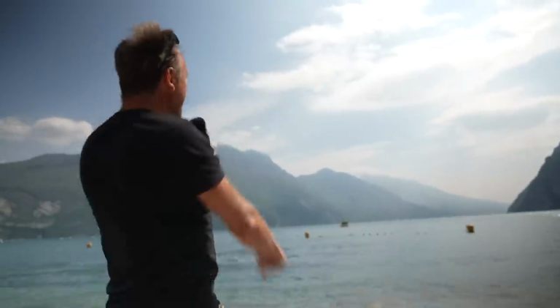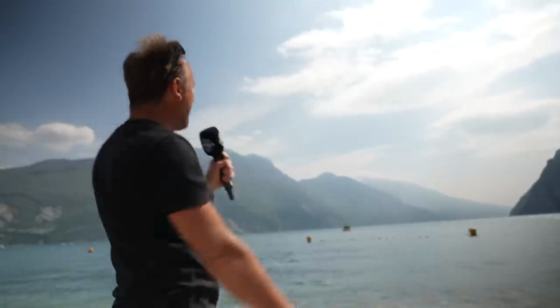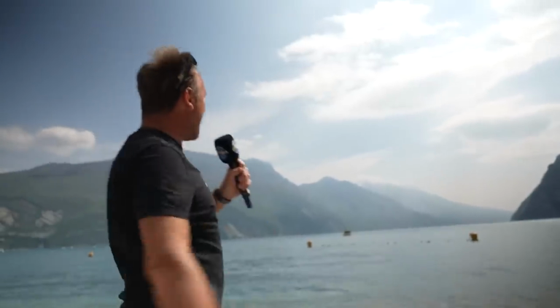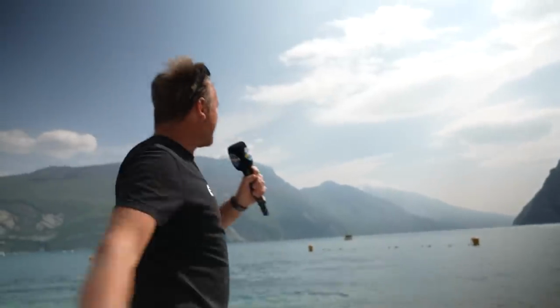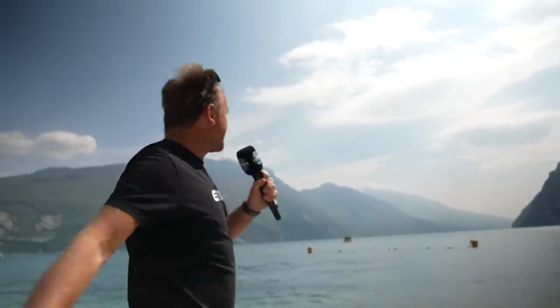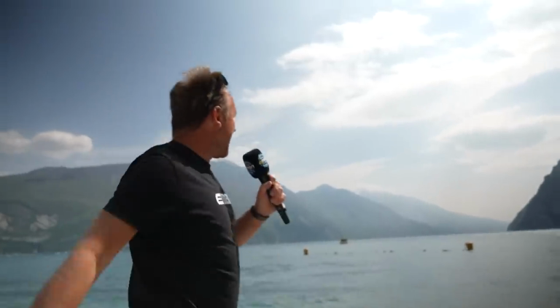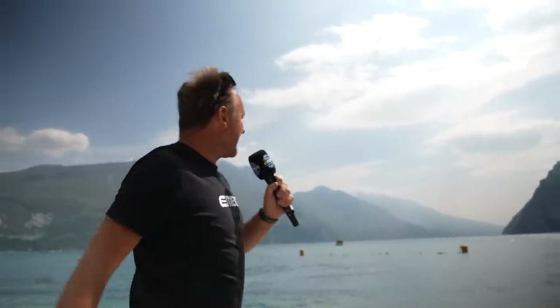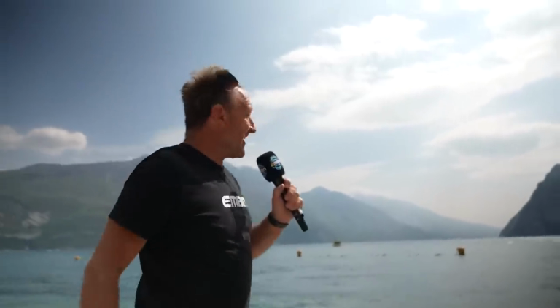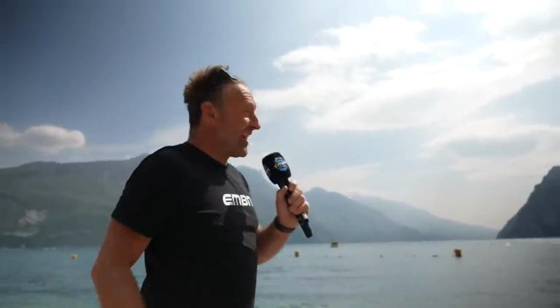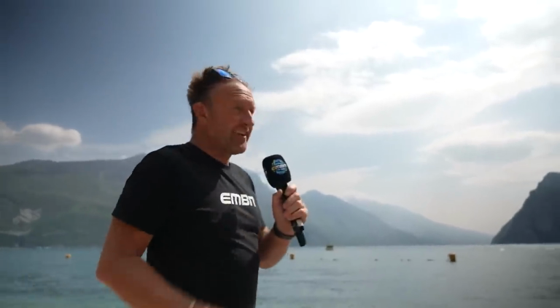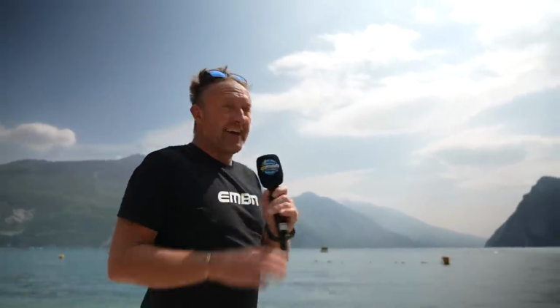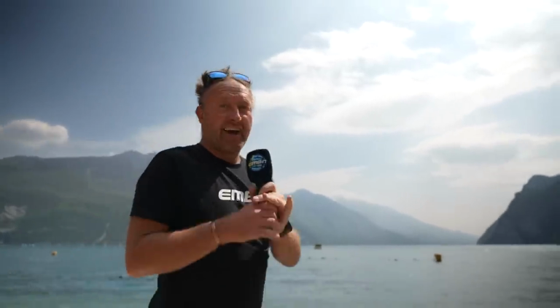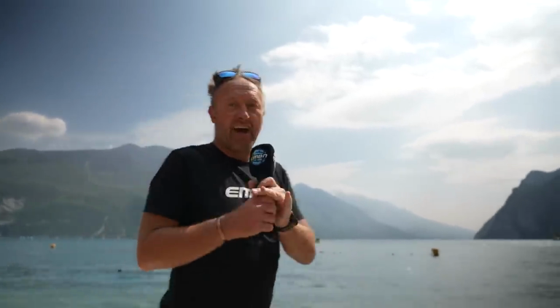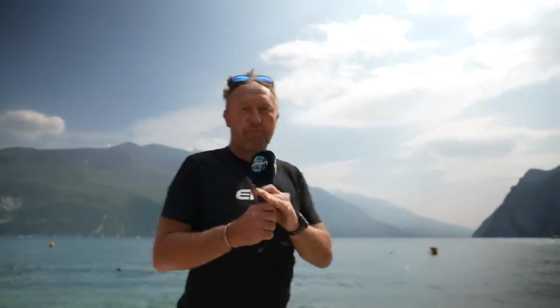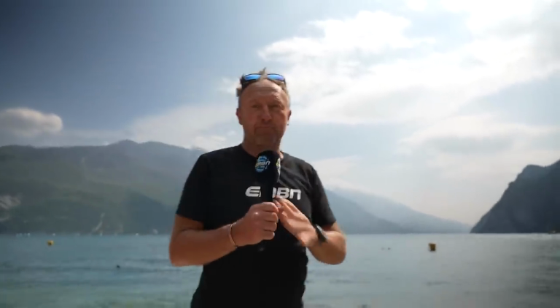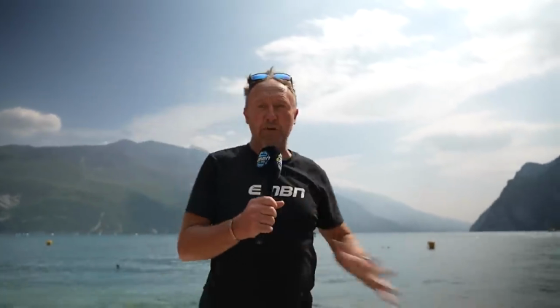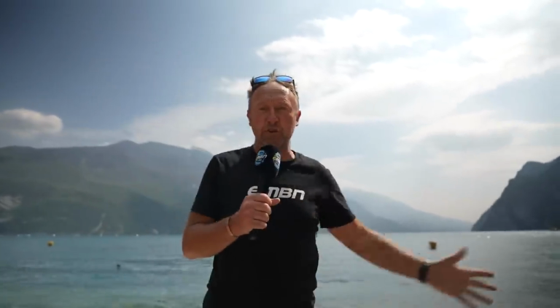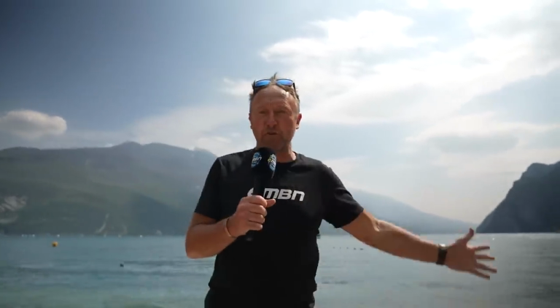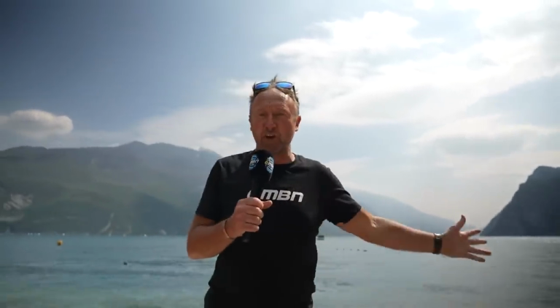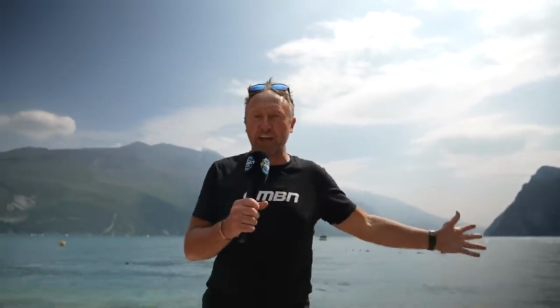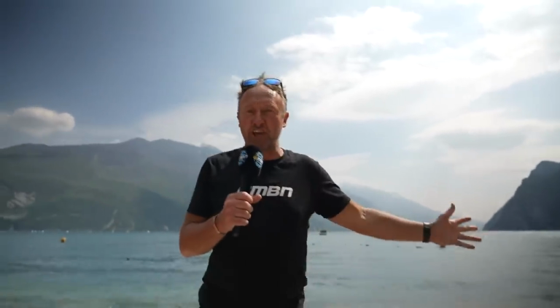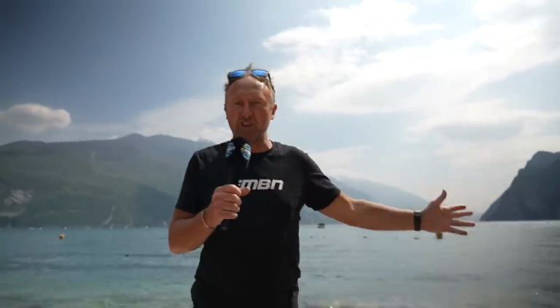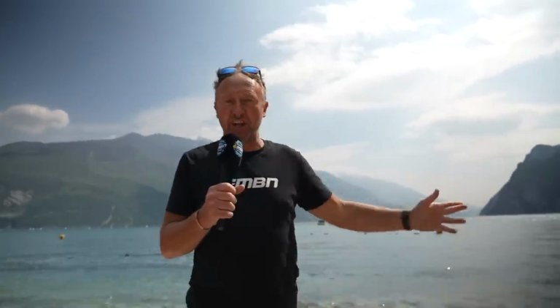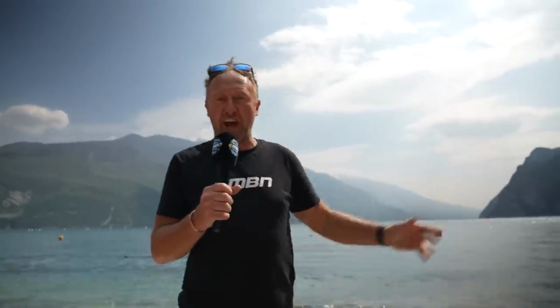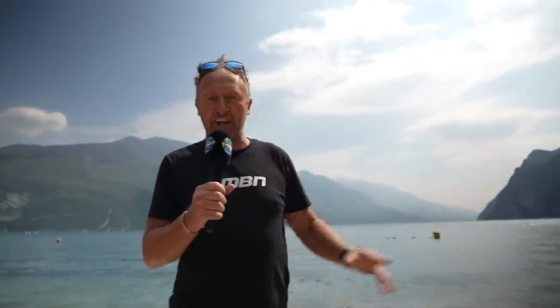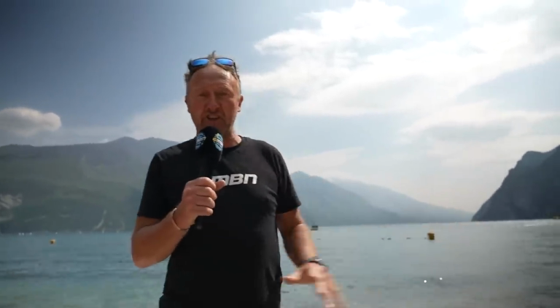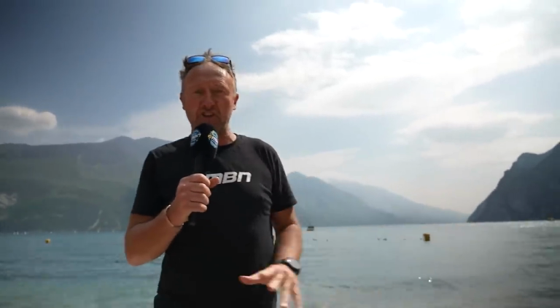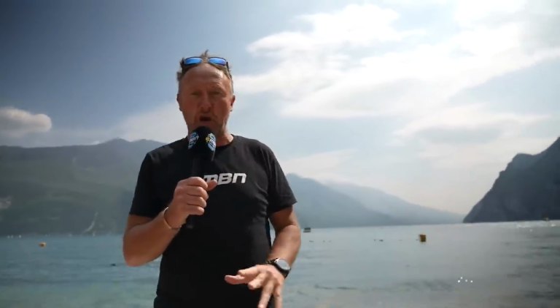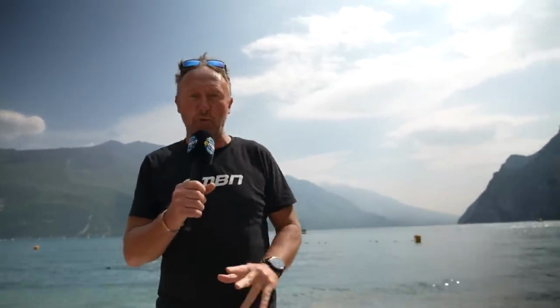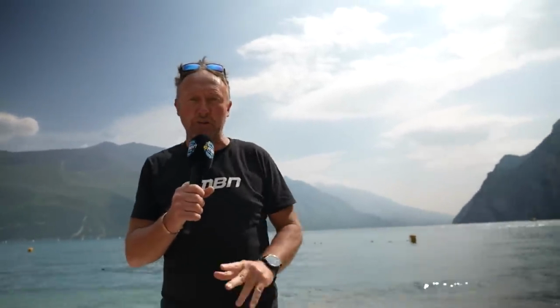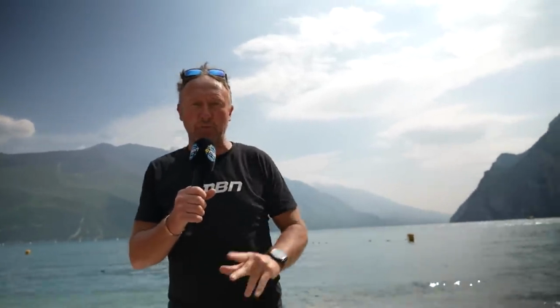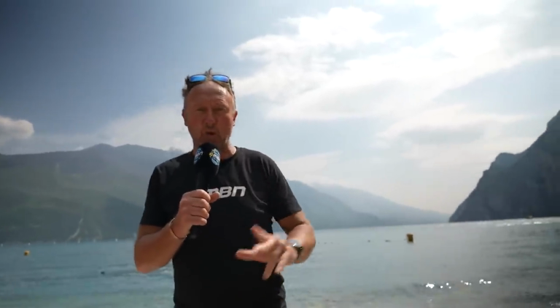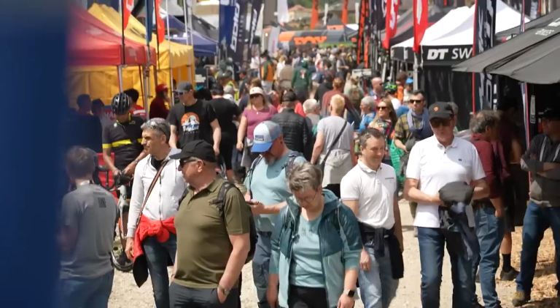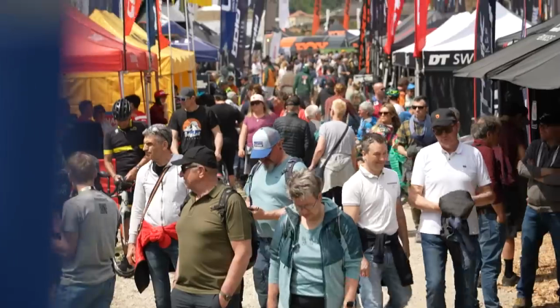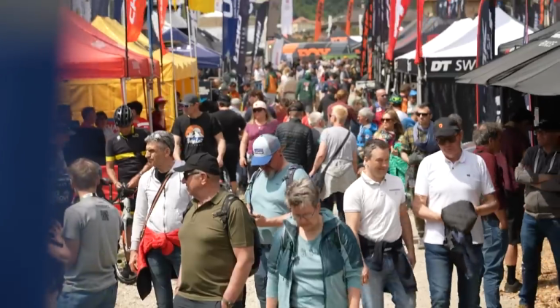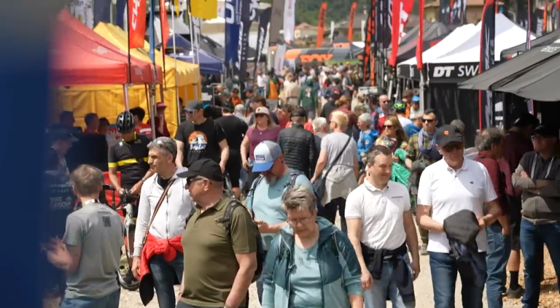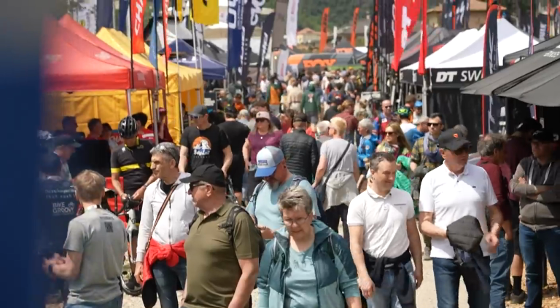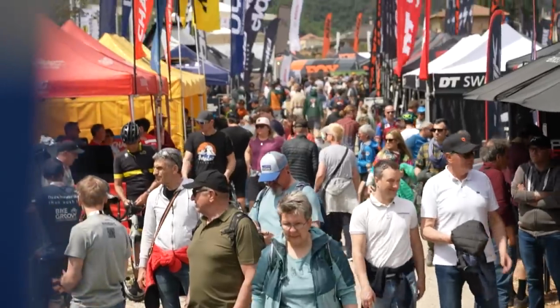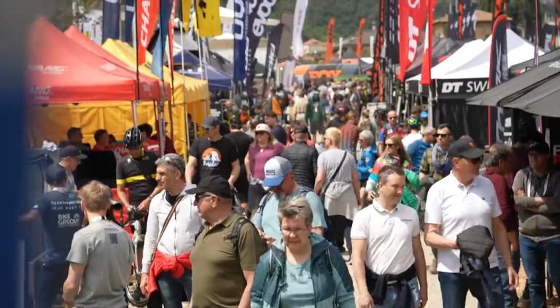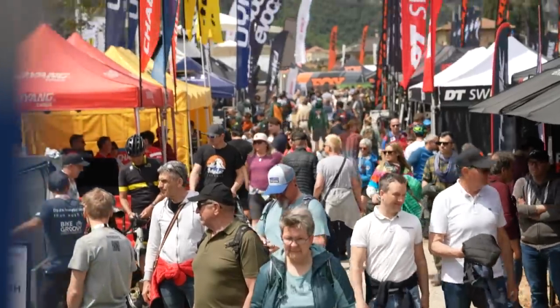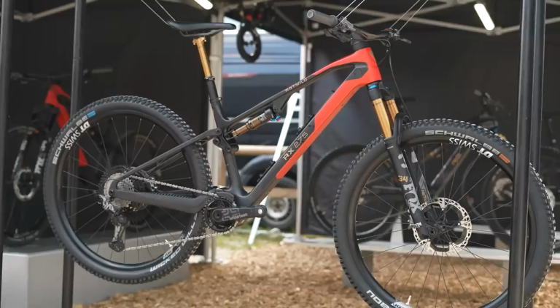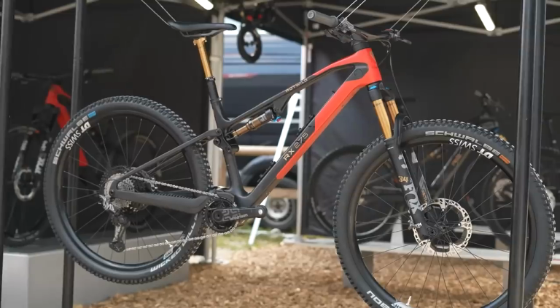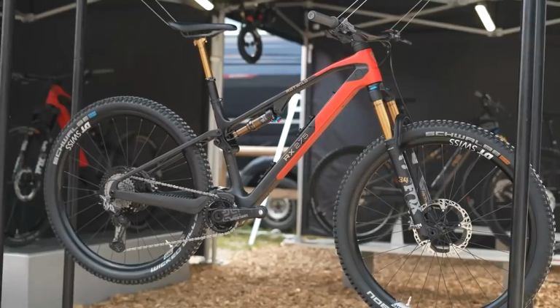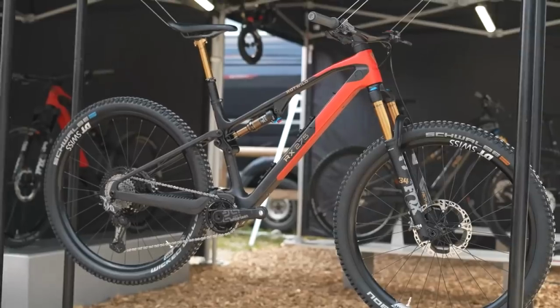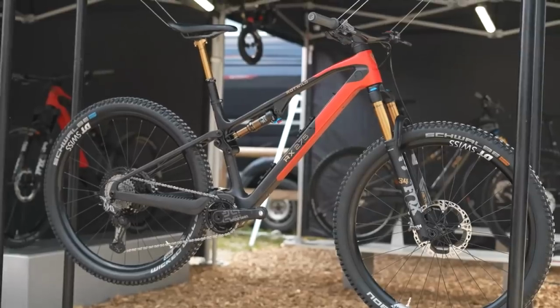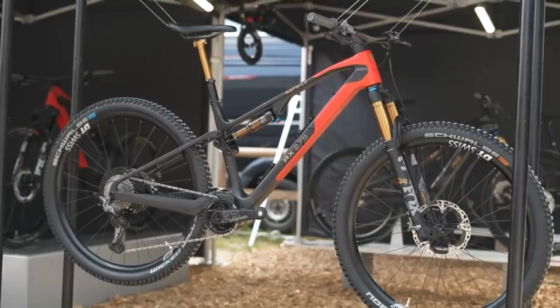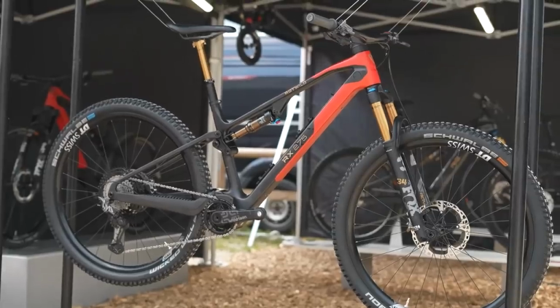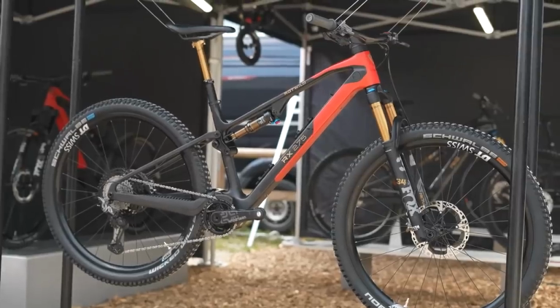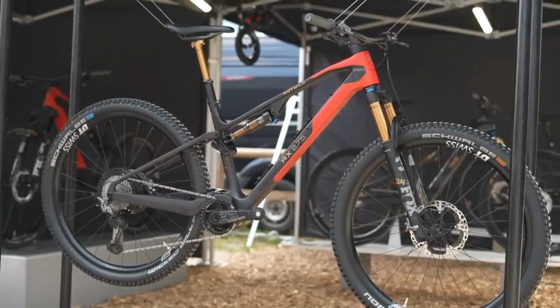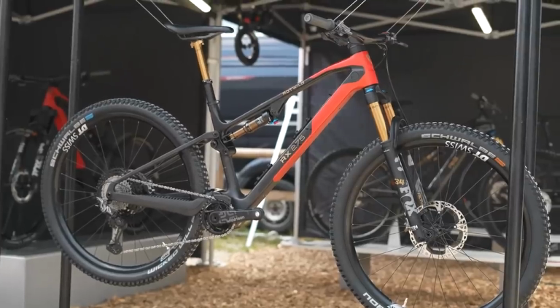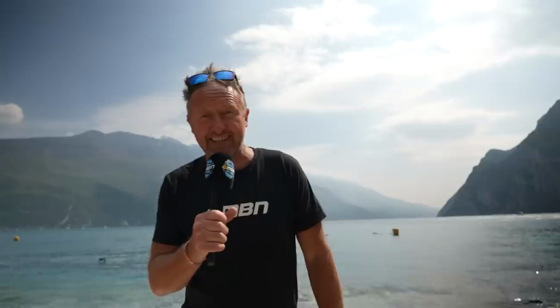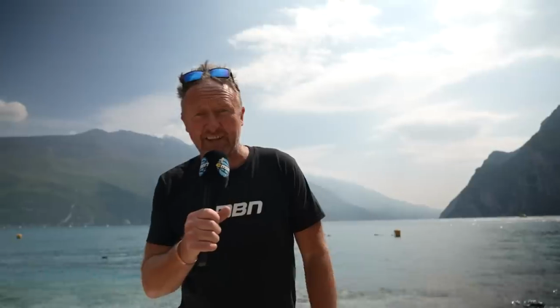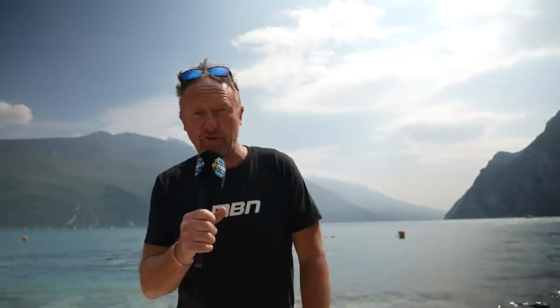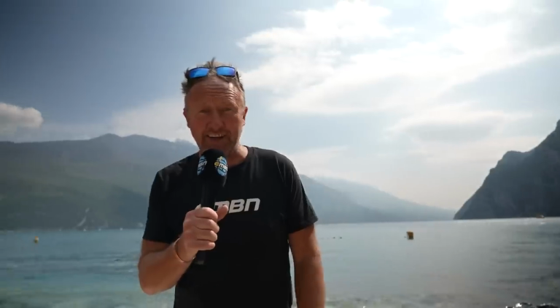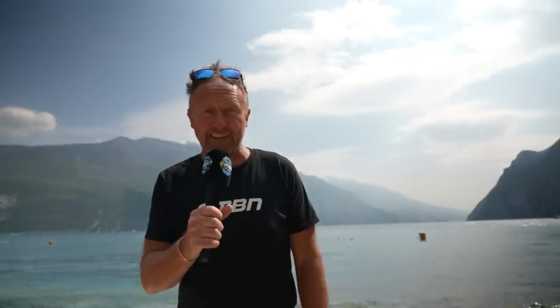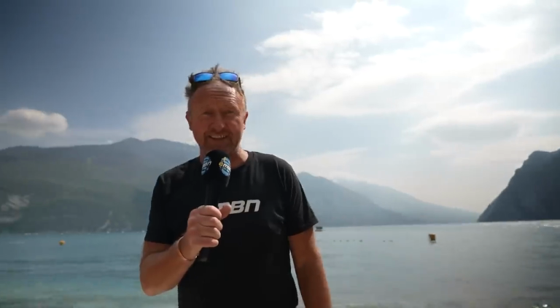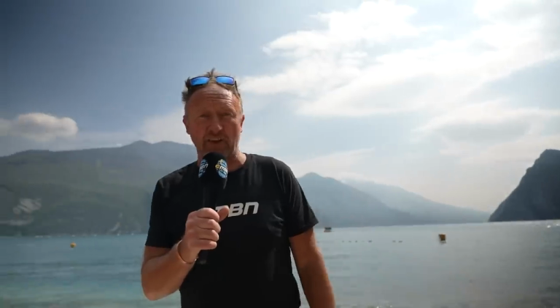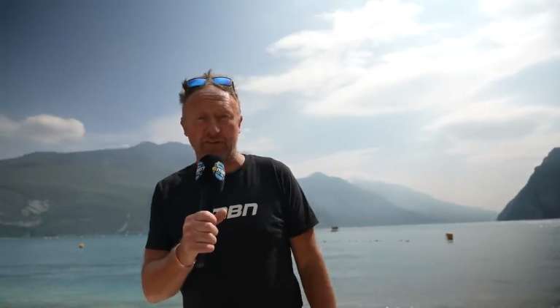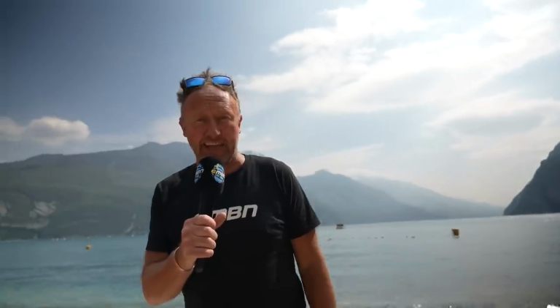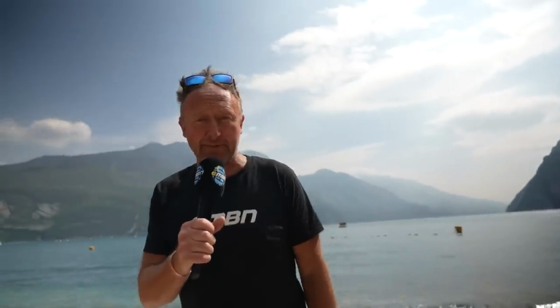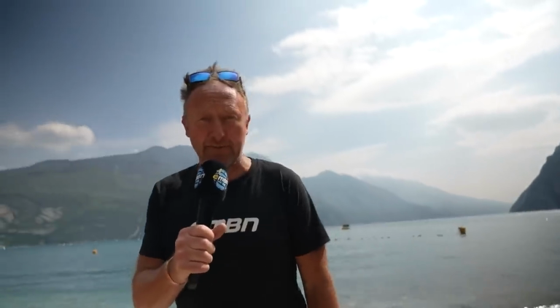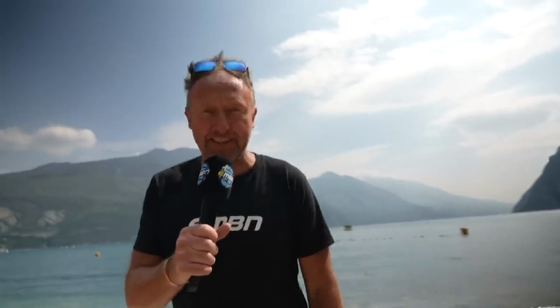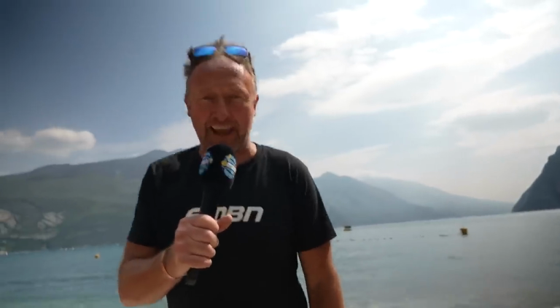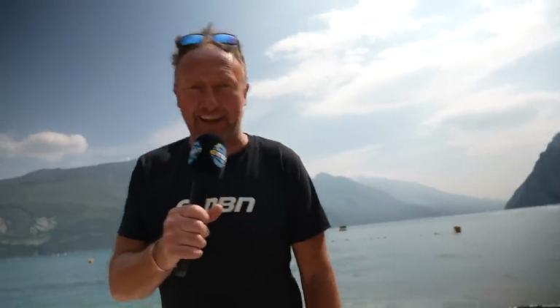Riva del Garda — a beautiful location and a show which promises to be stacked with the latest and greatest of EMTB tech.